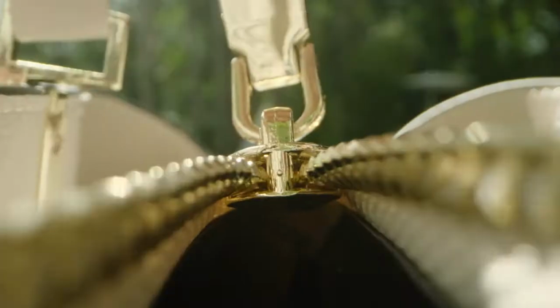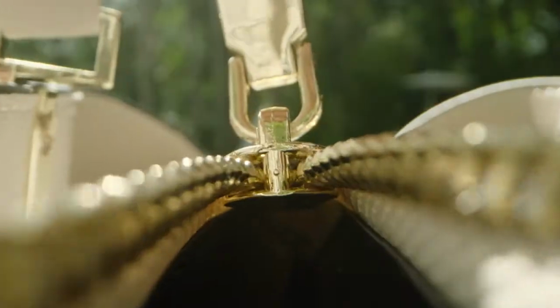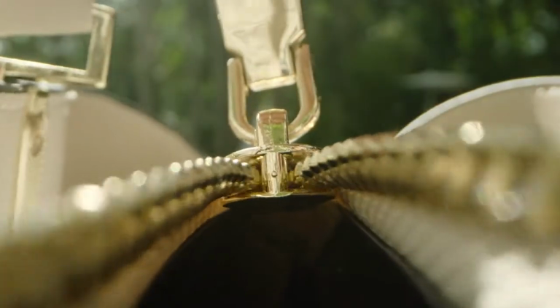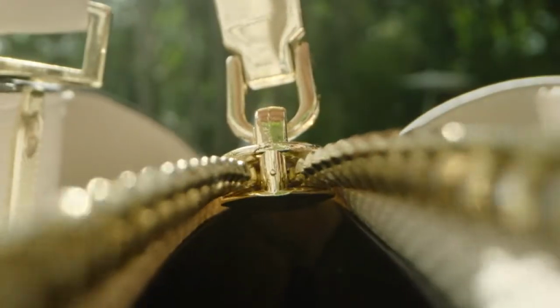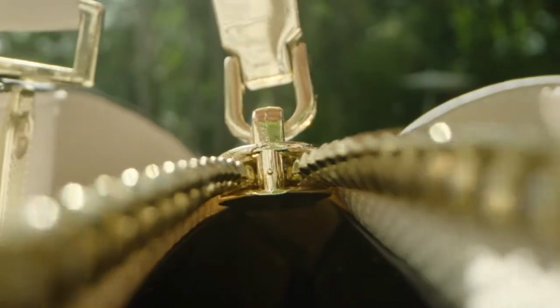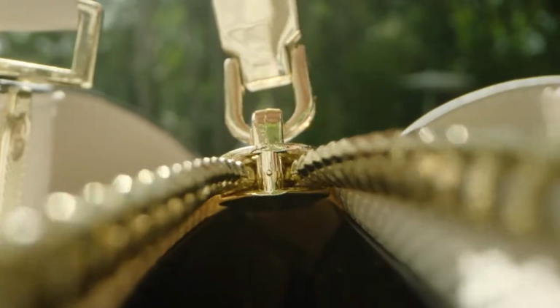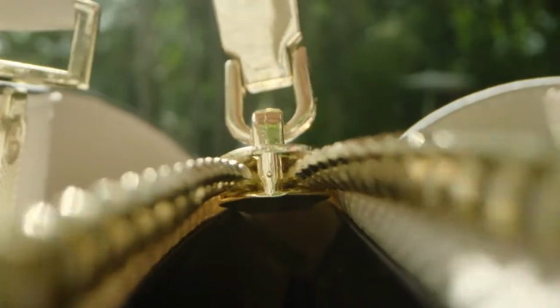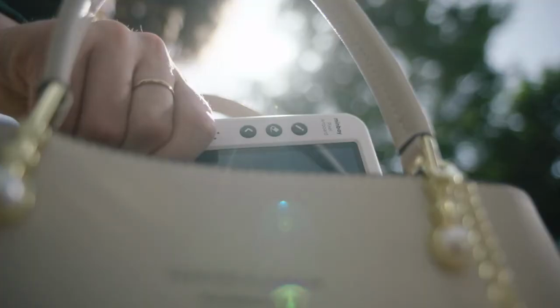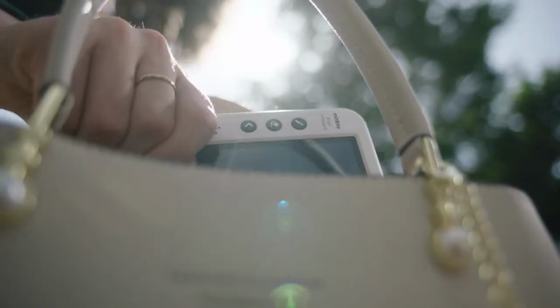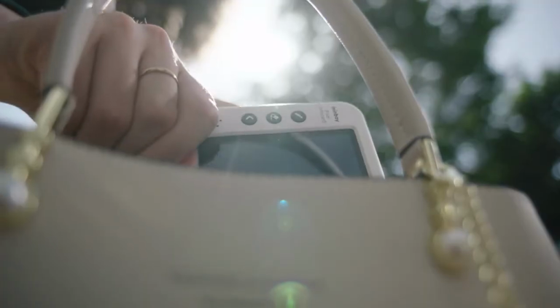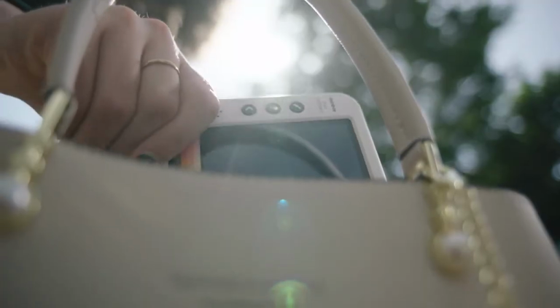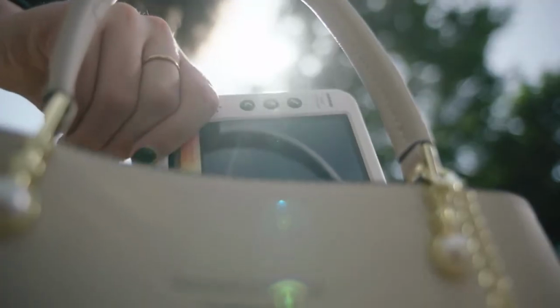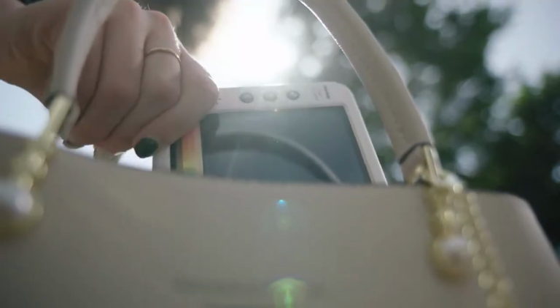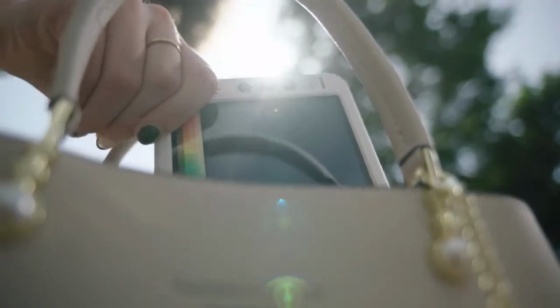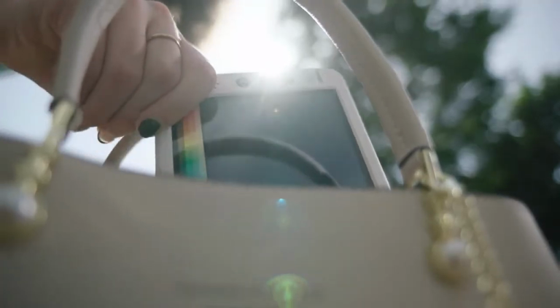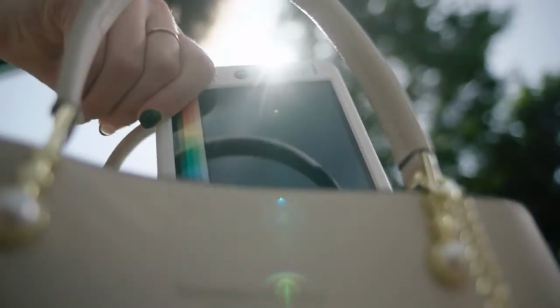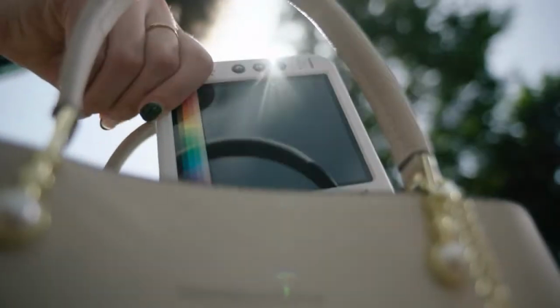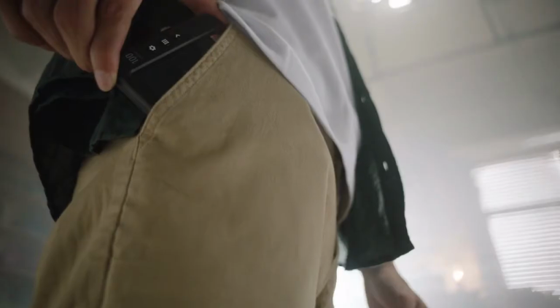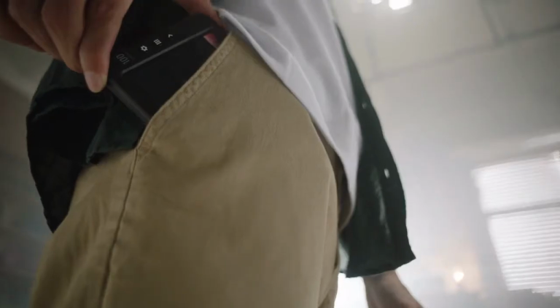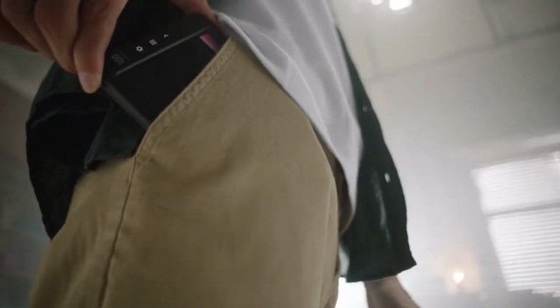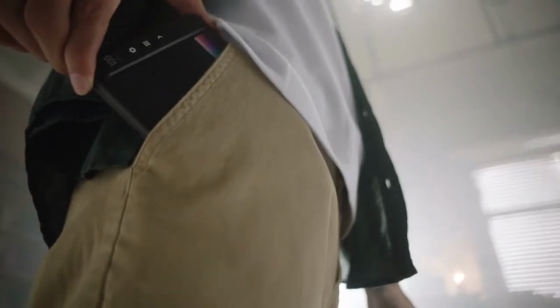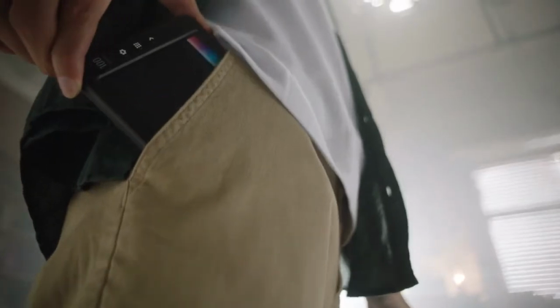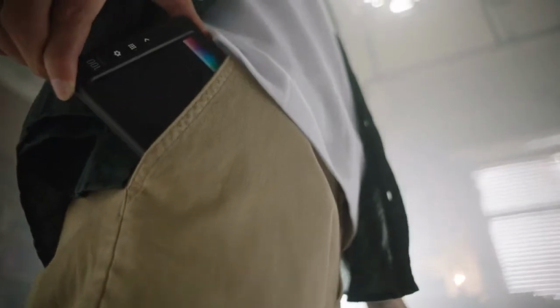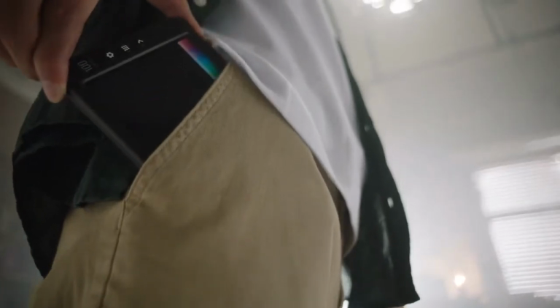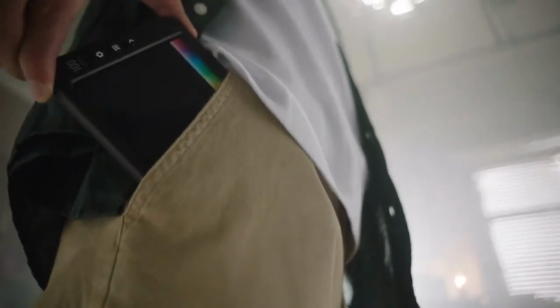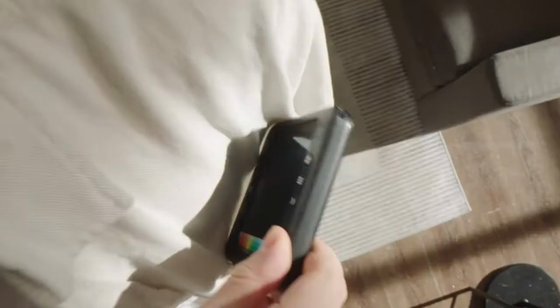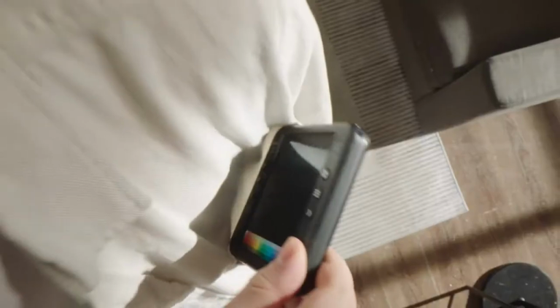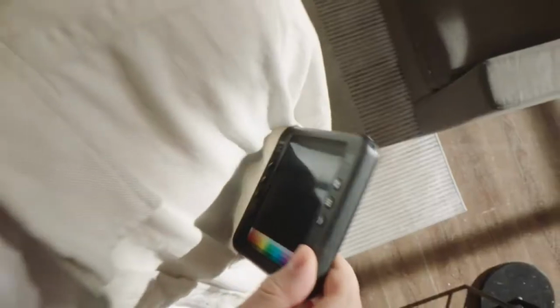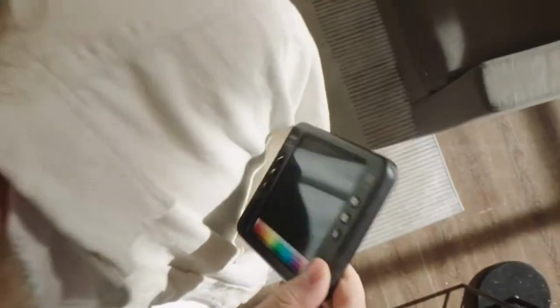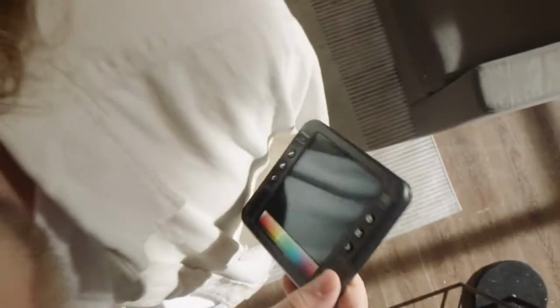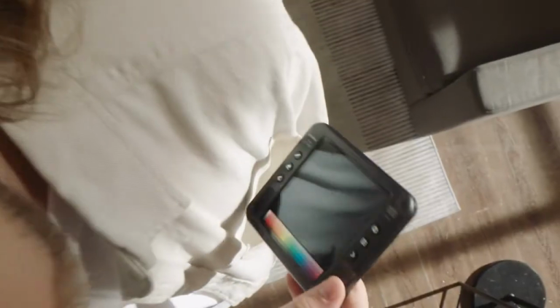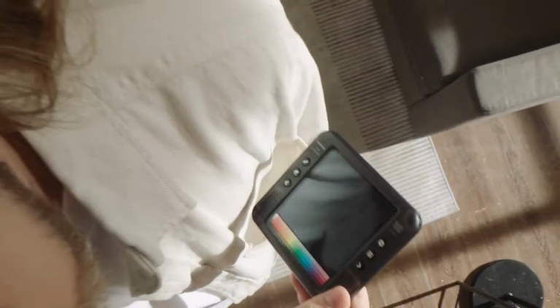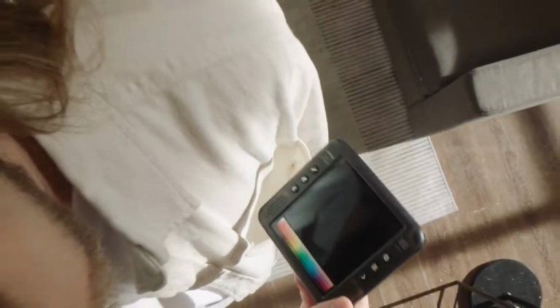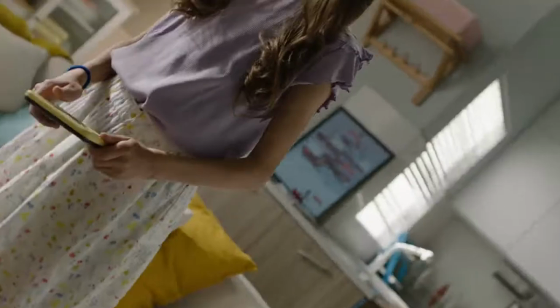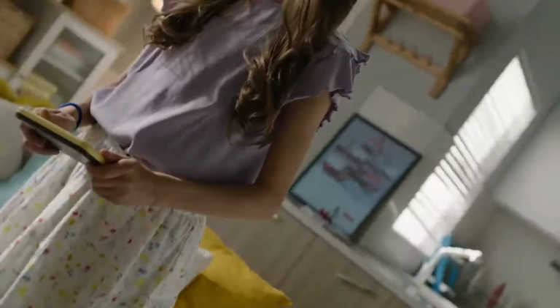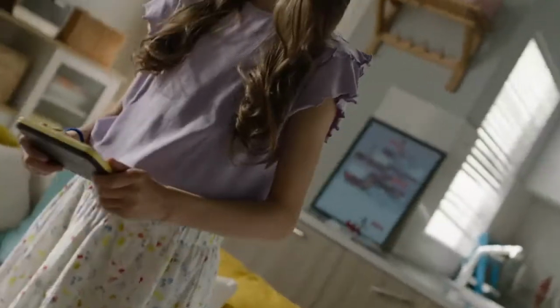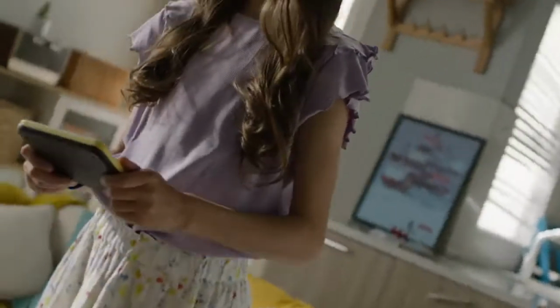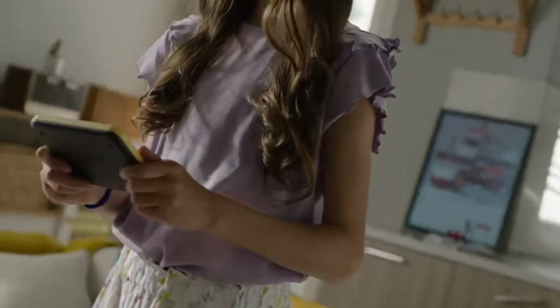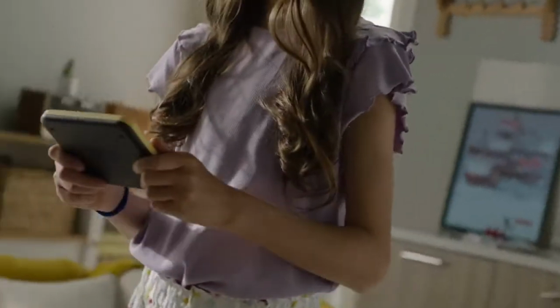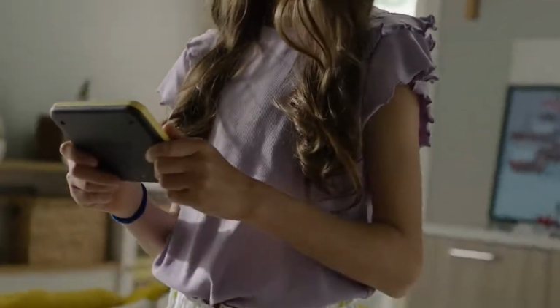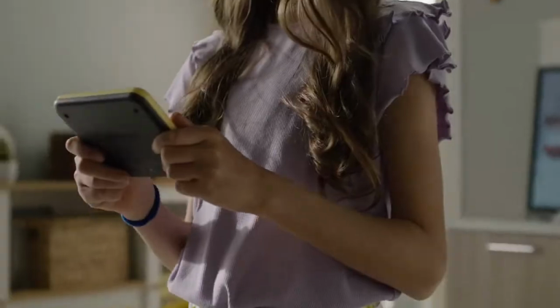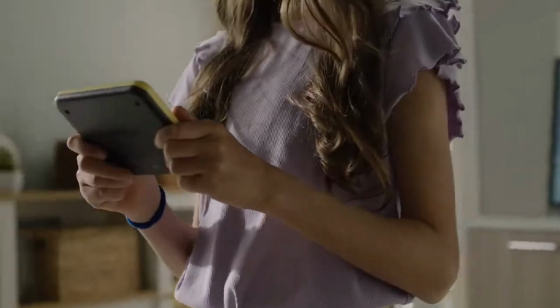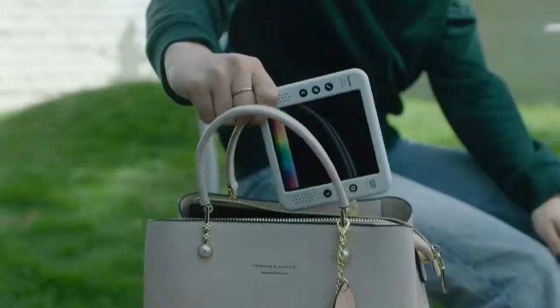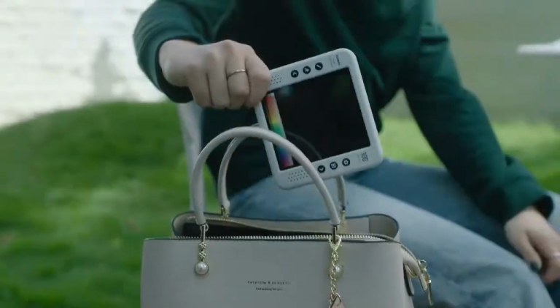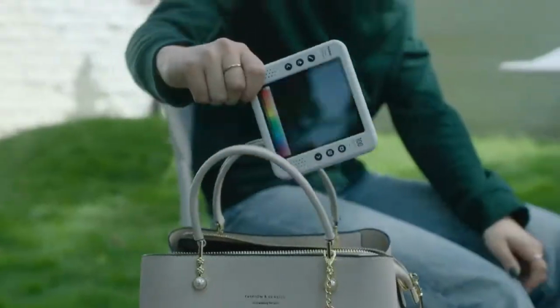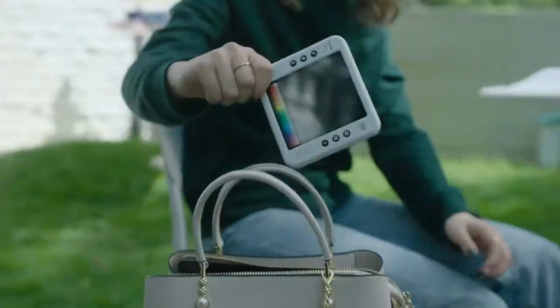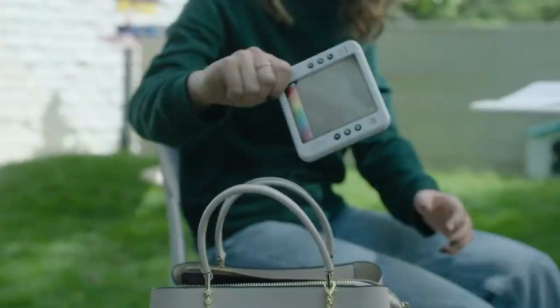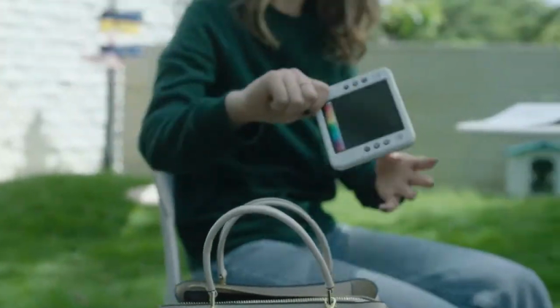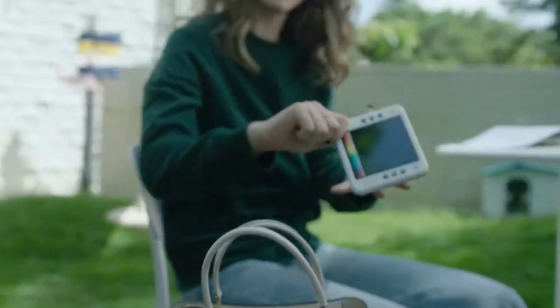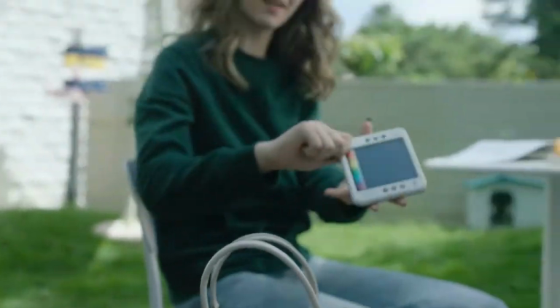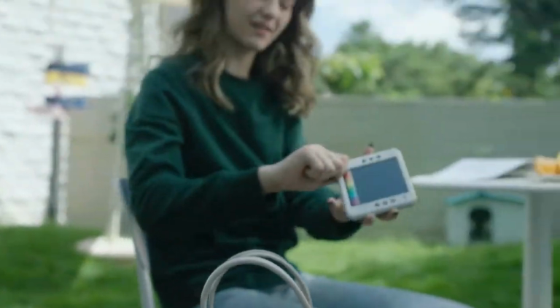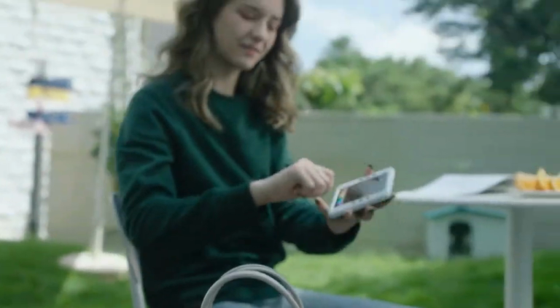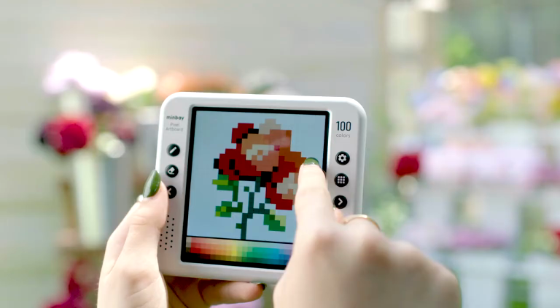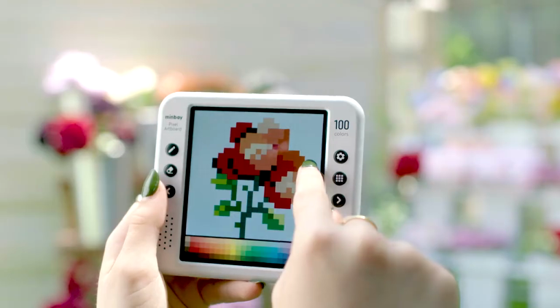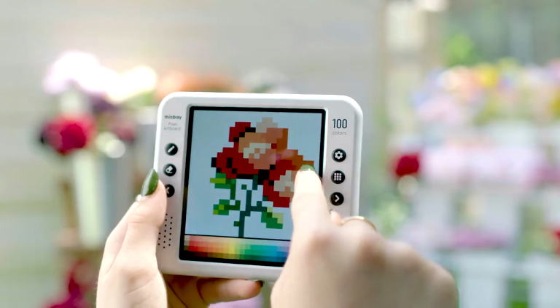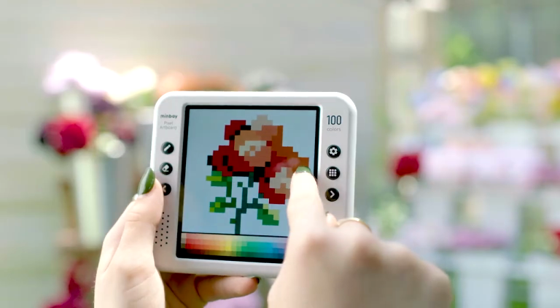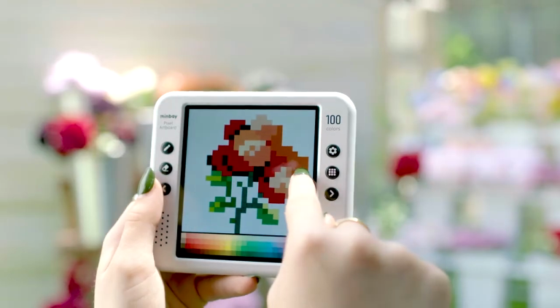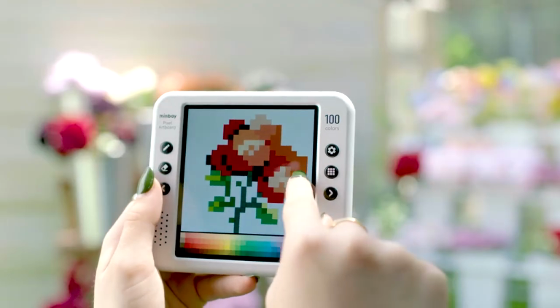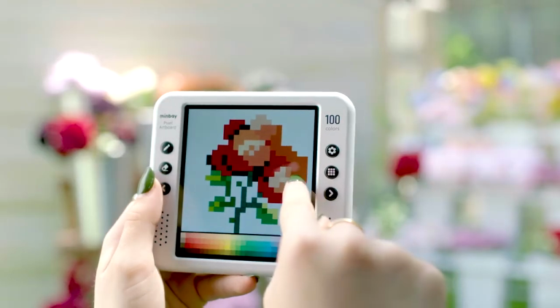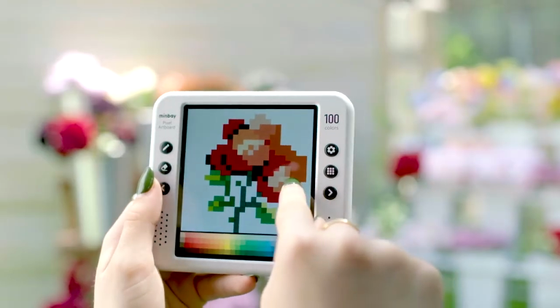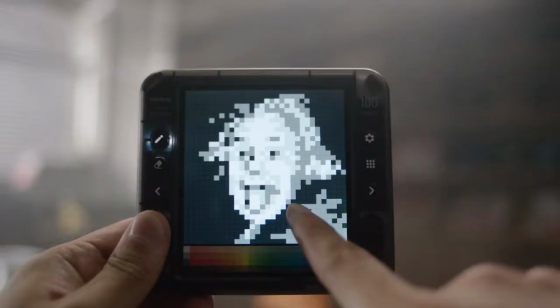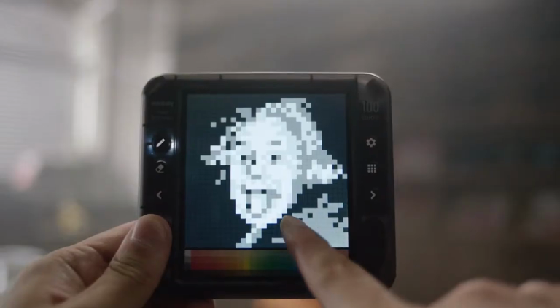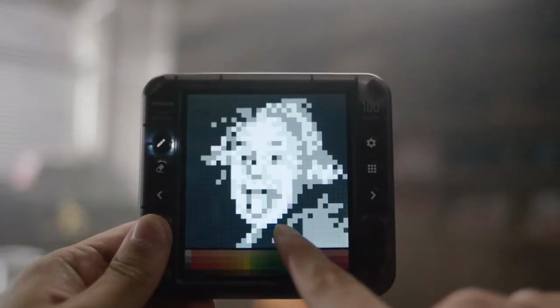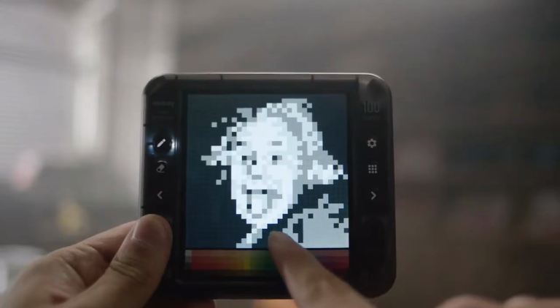Minbei Pixel Artboard is light-weighted and portable. You can carry it wherever you go and take it out when your ideas spring to your mind.